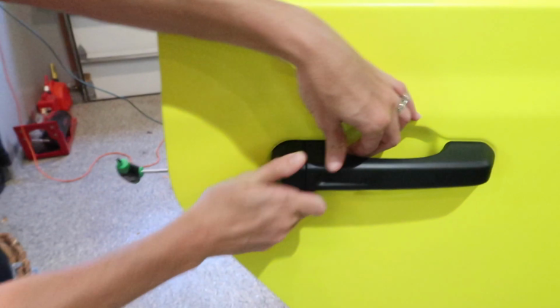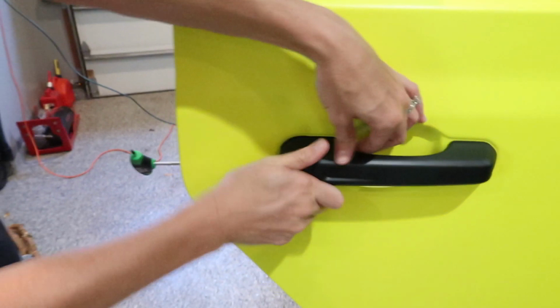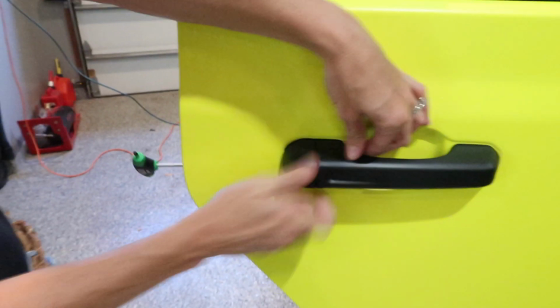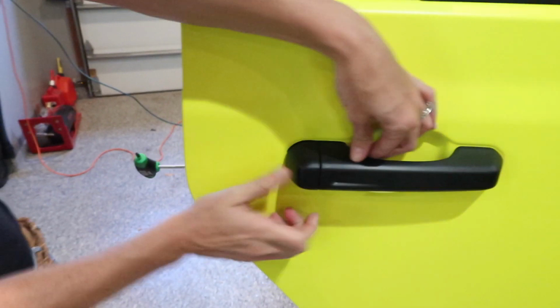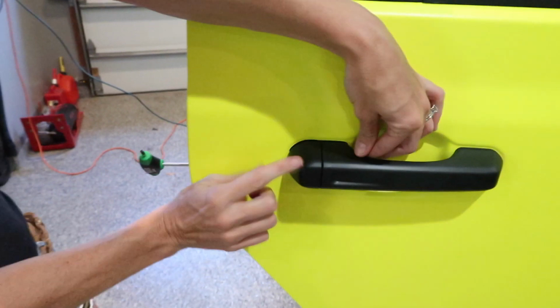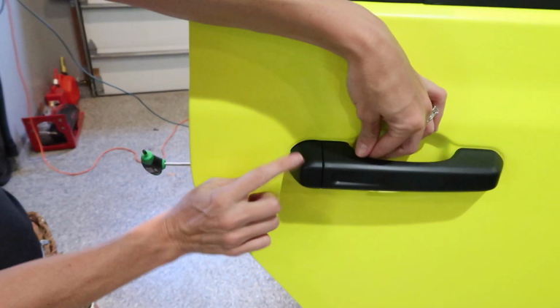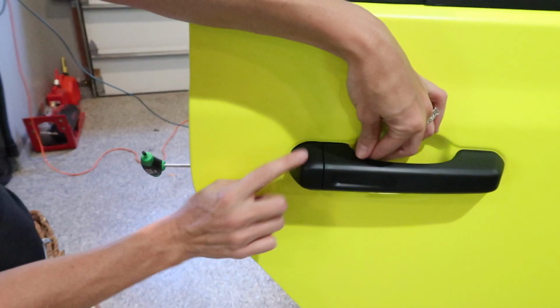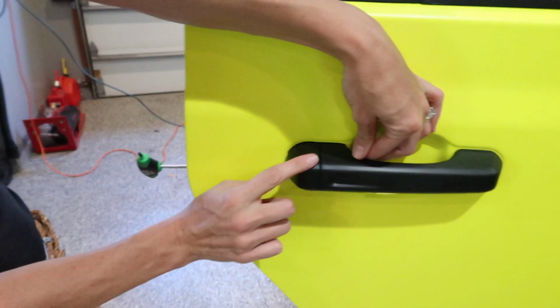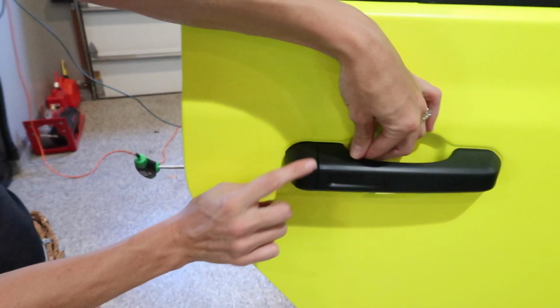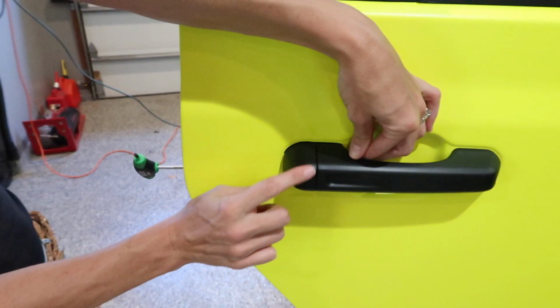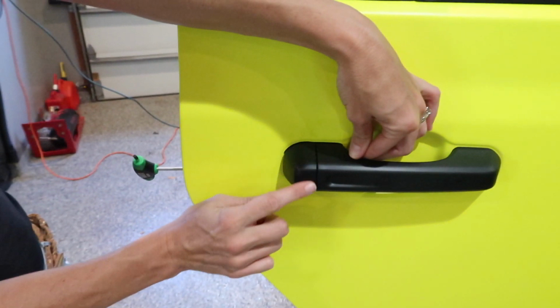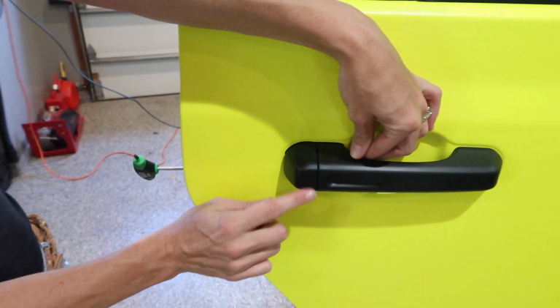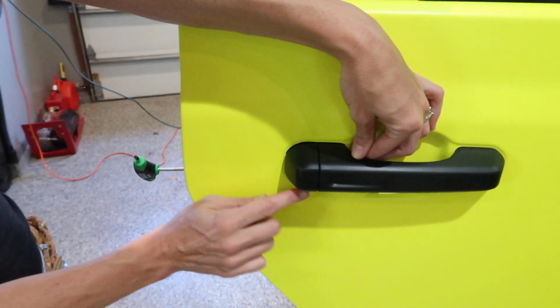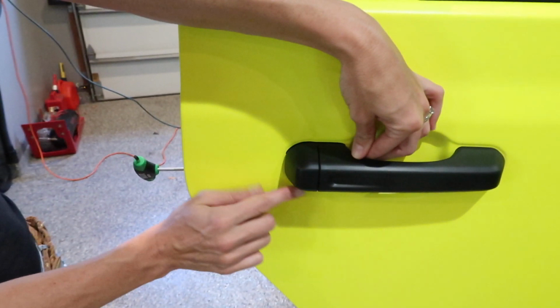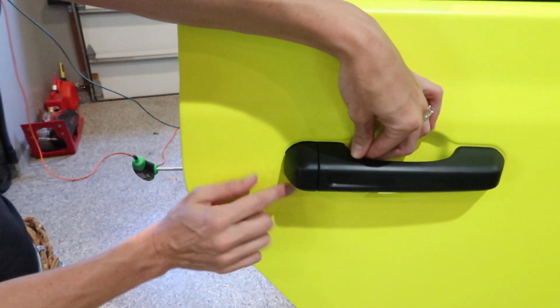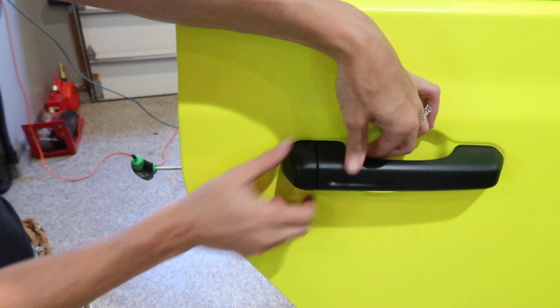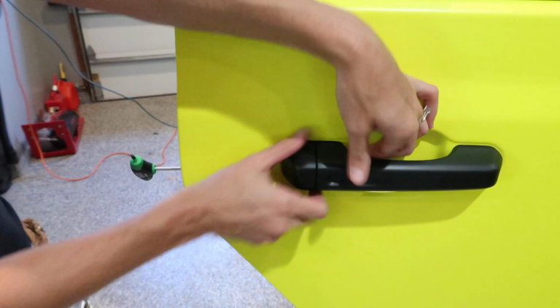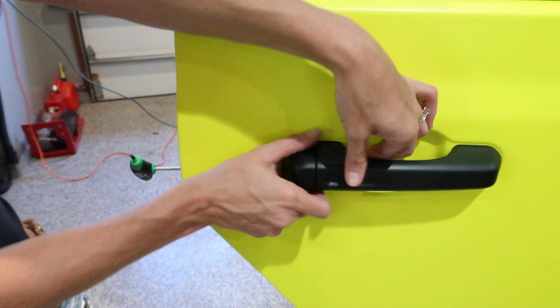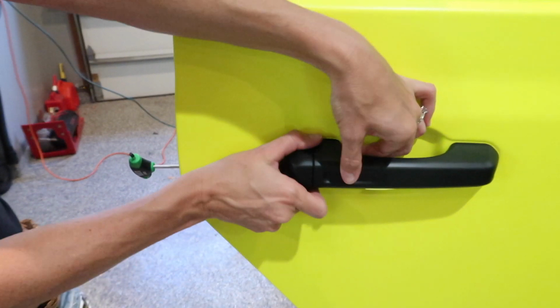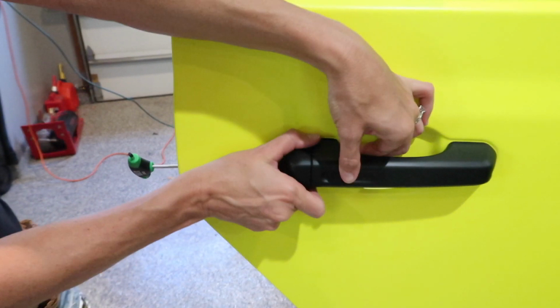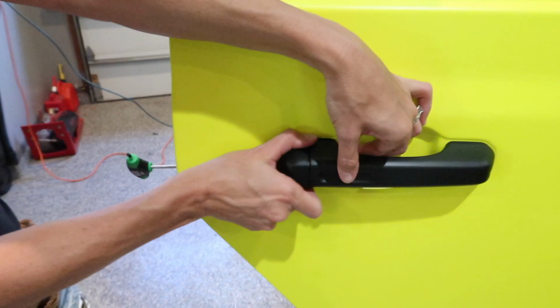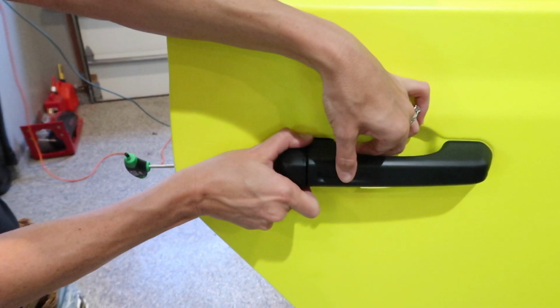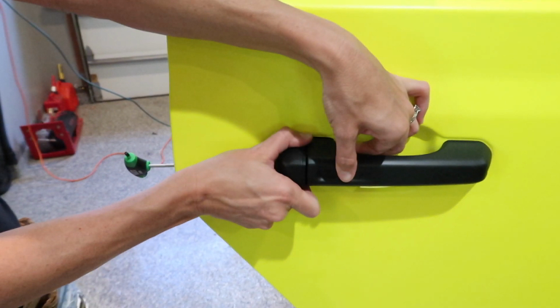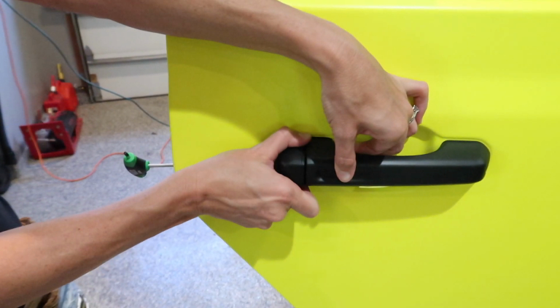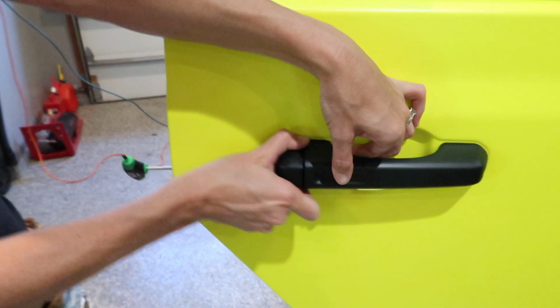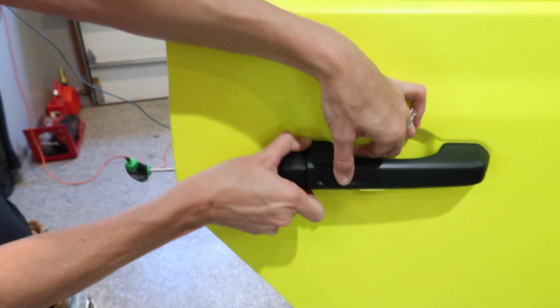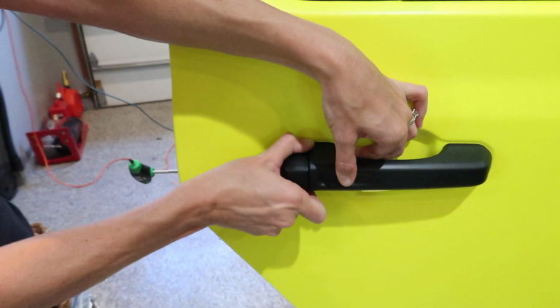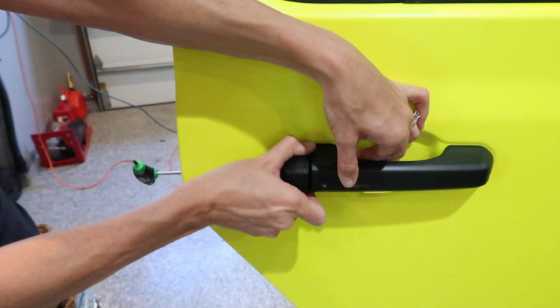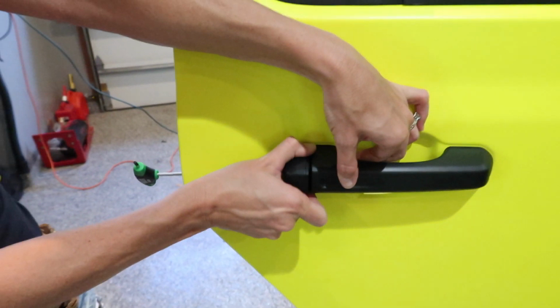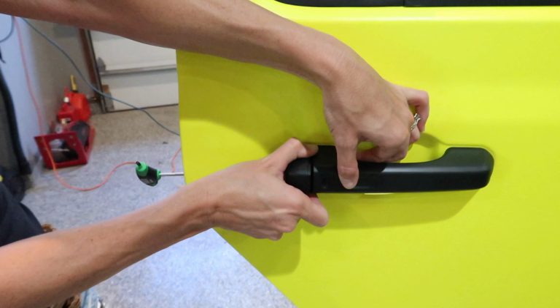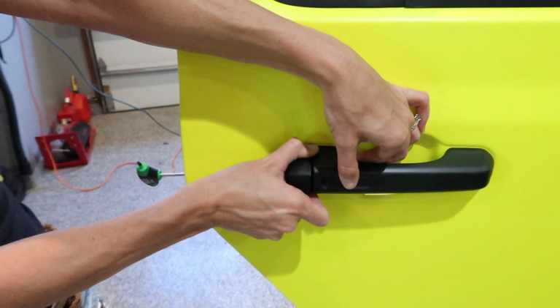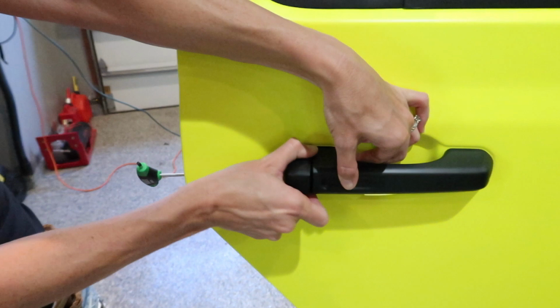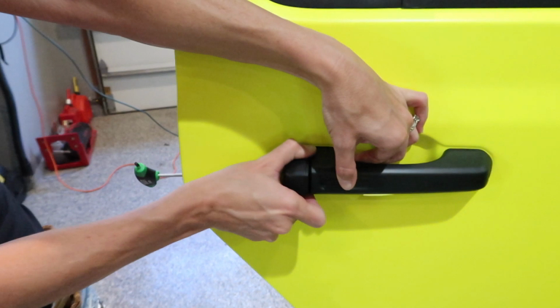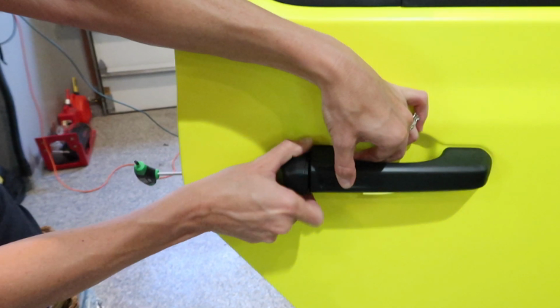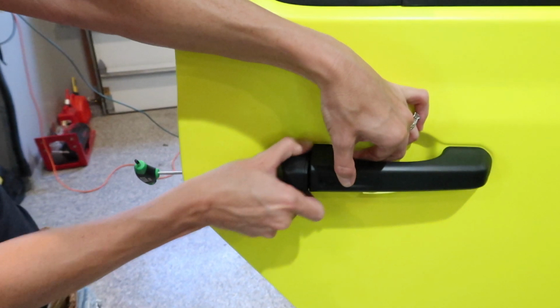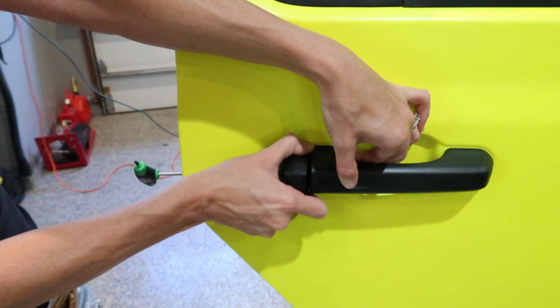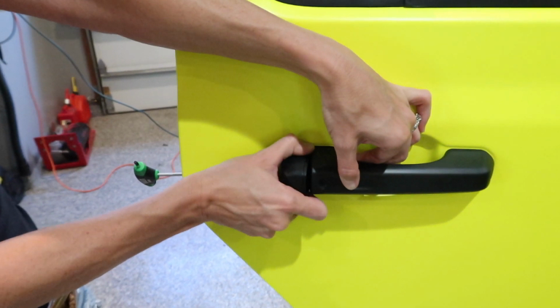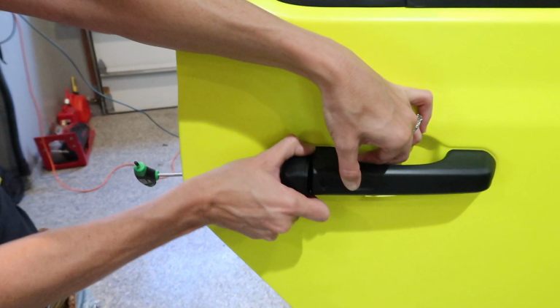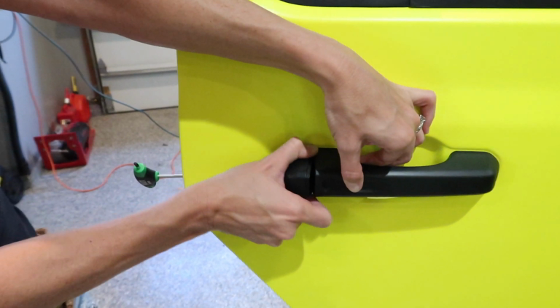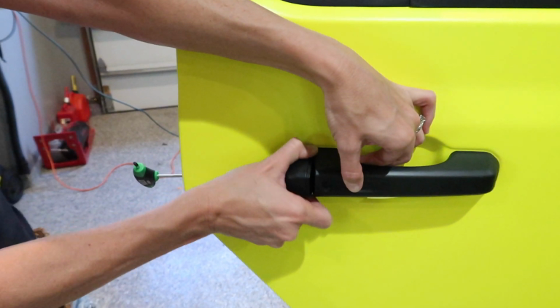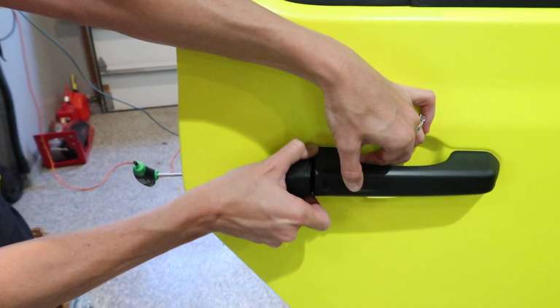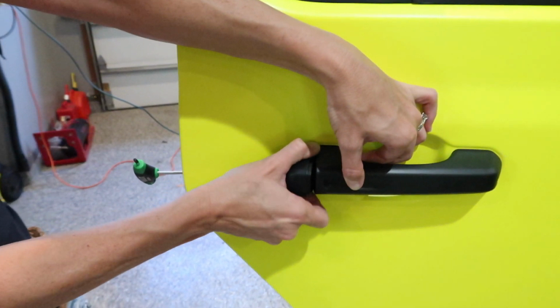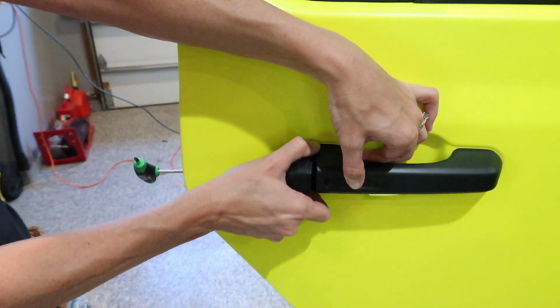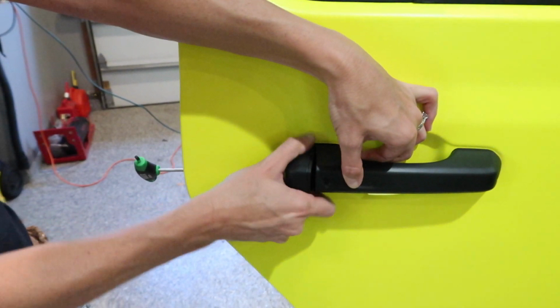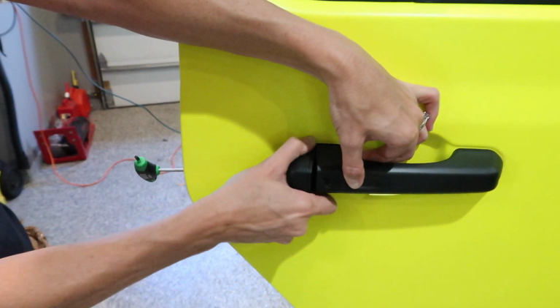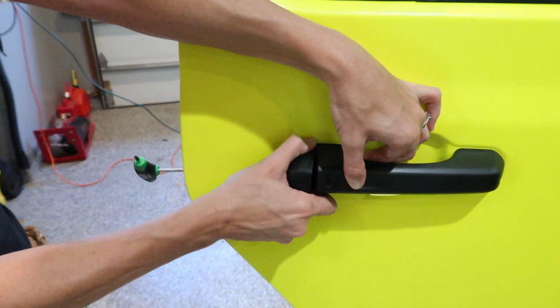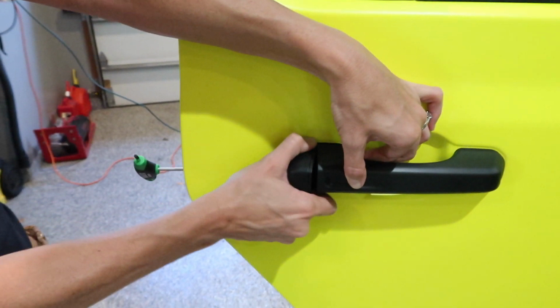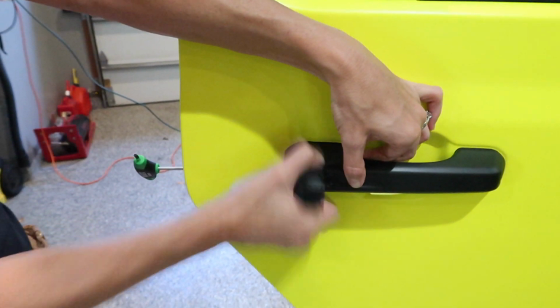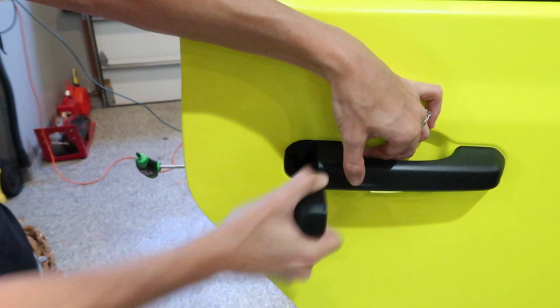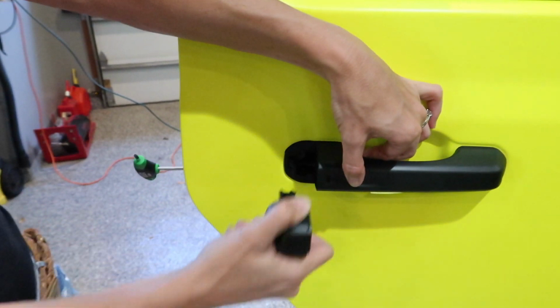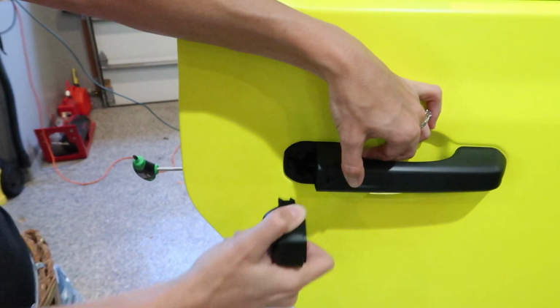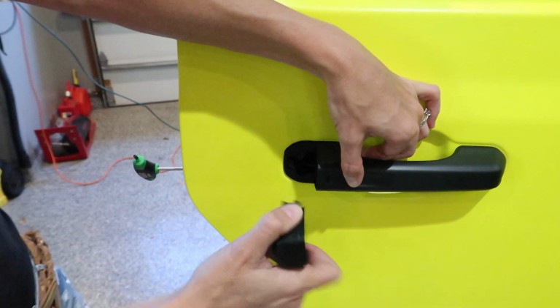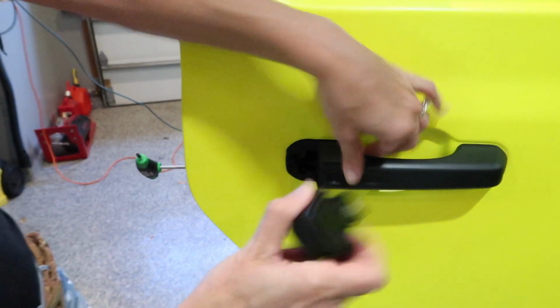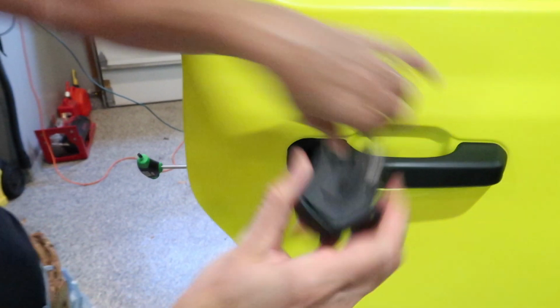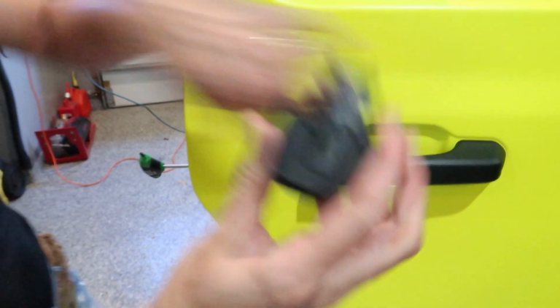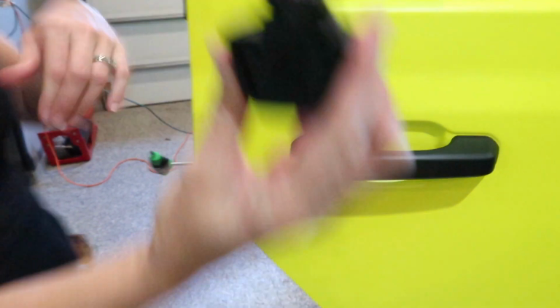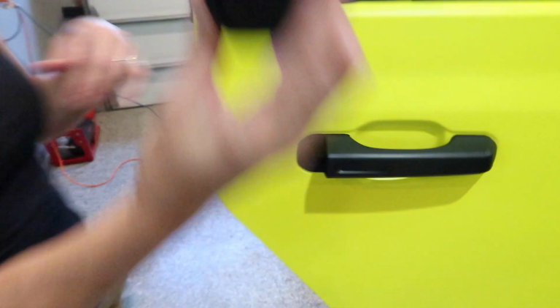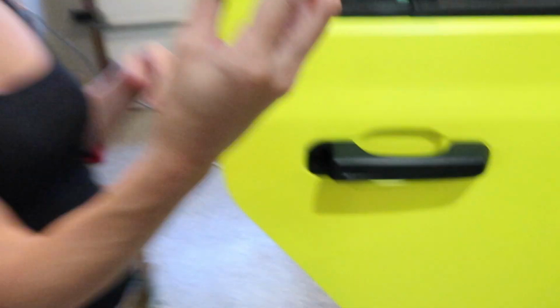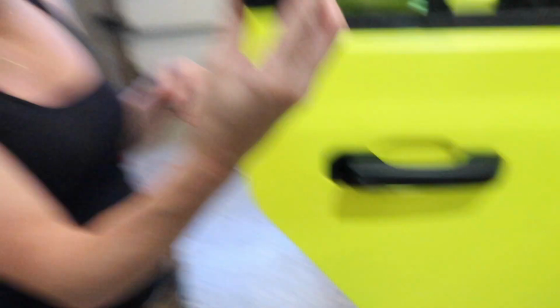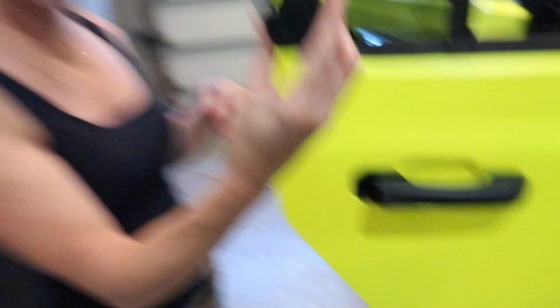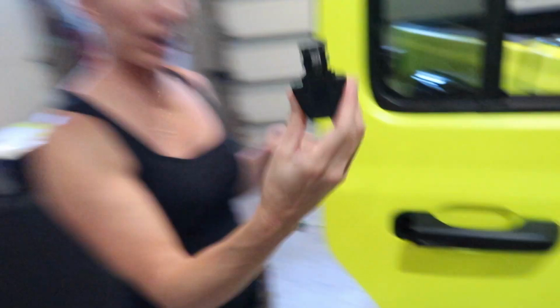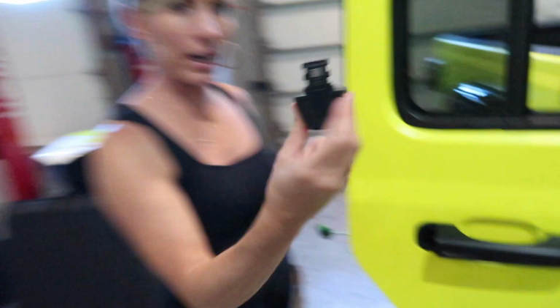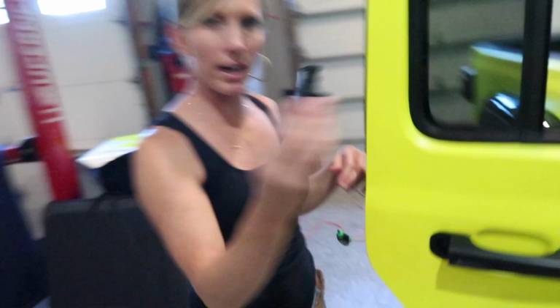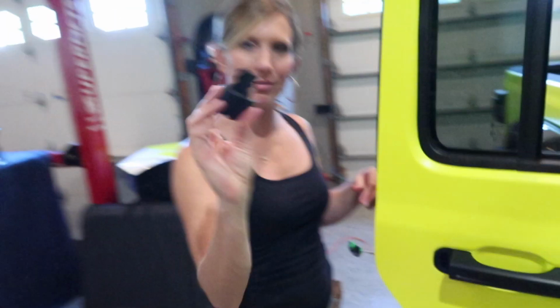Then I'm going to pull this little piece of the handle toward me and out. It comes right out.